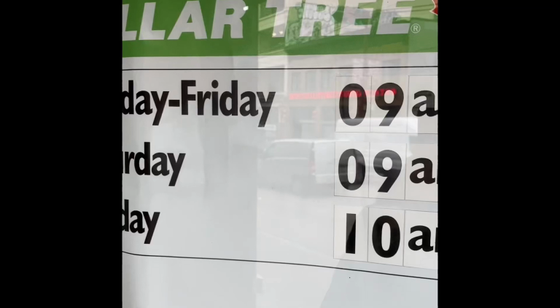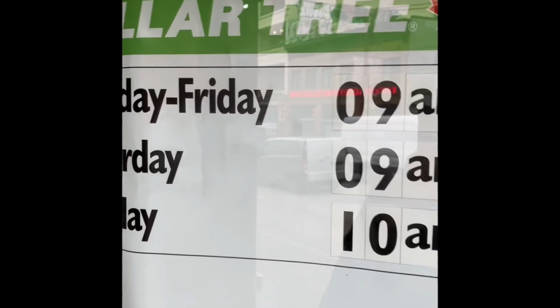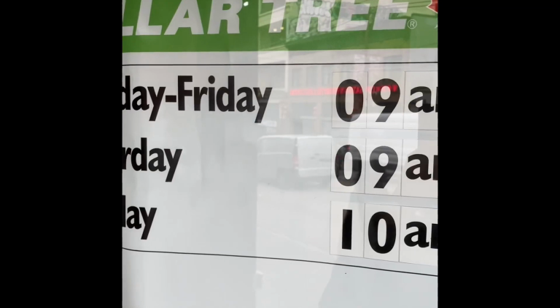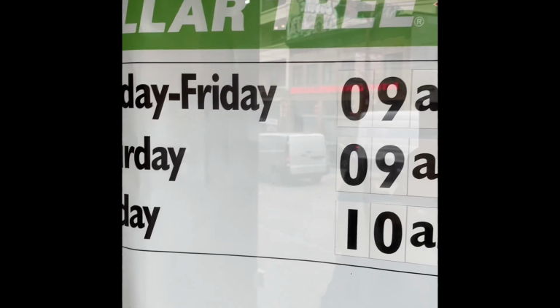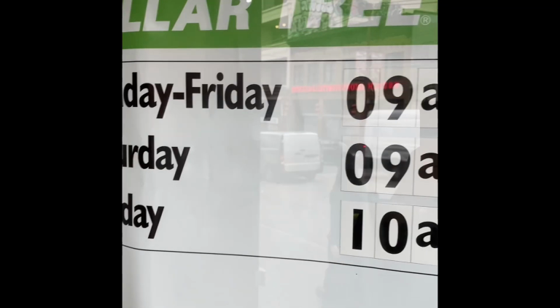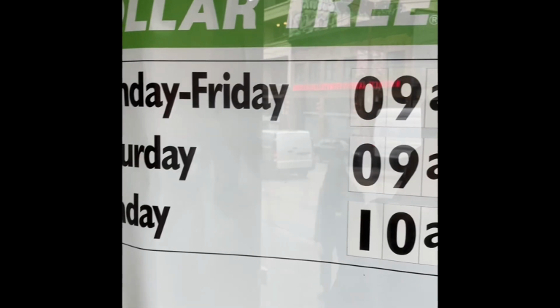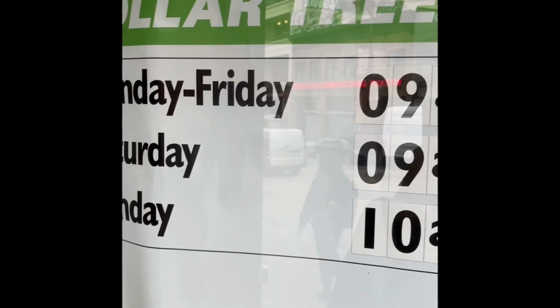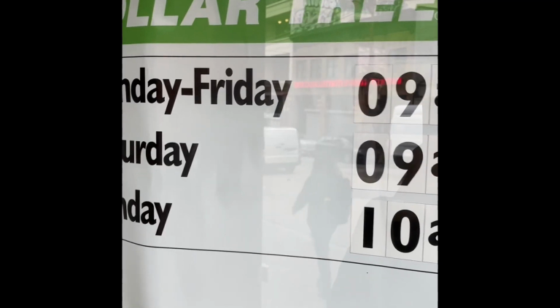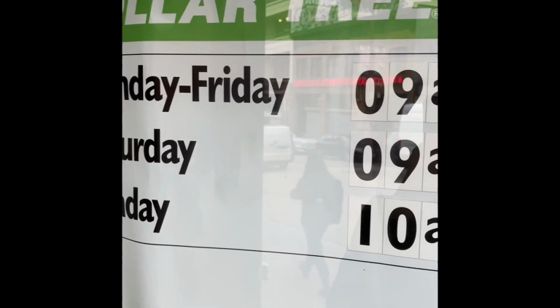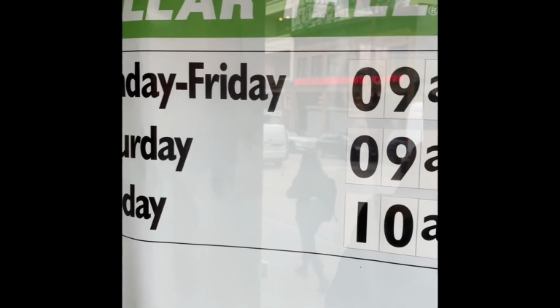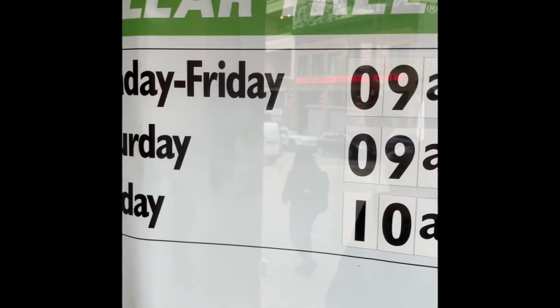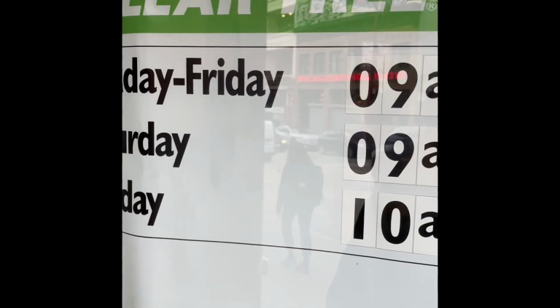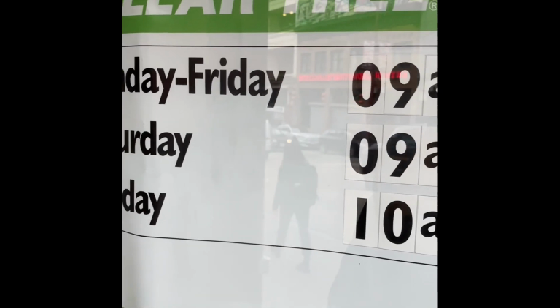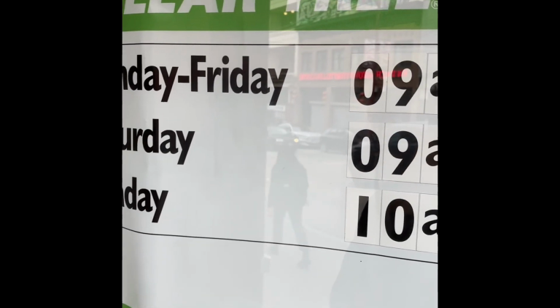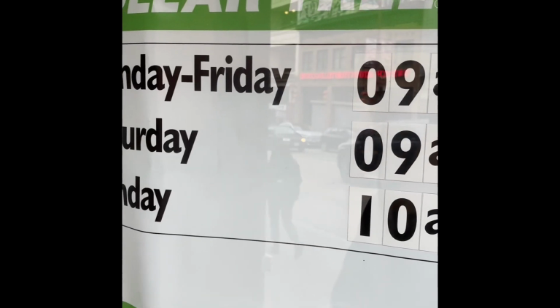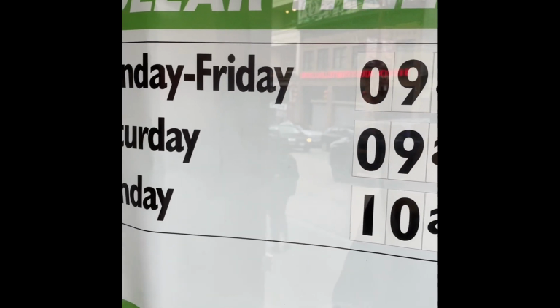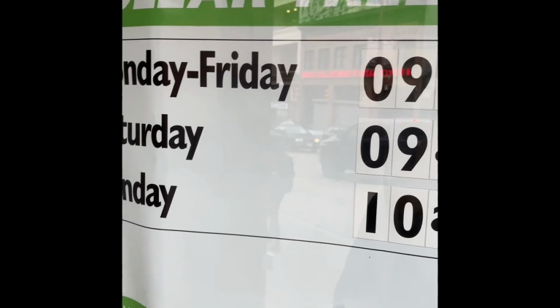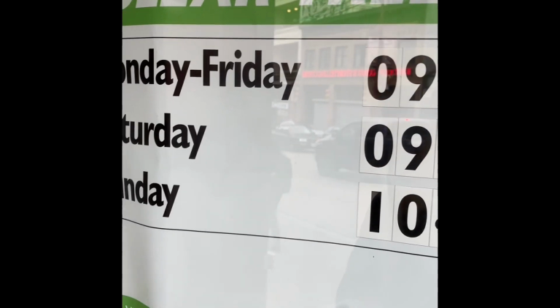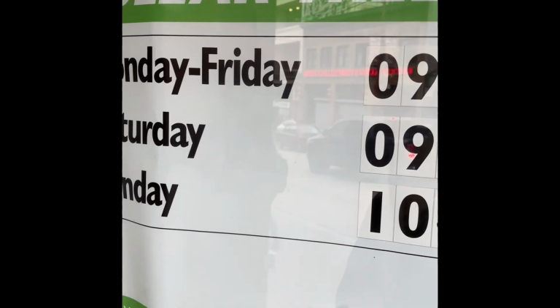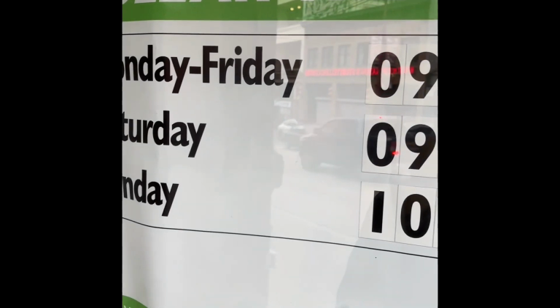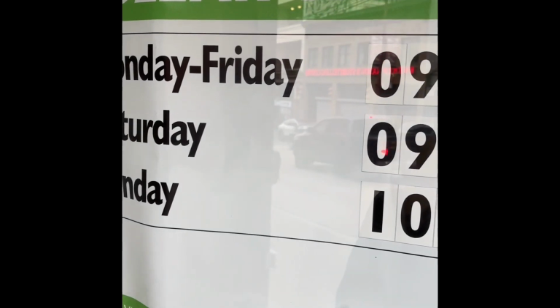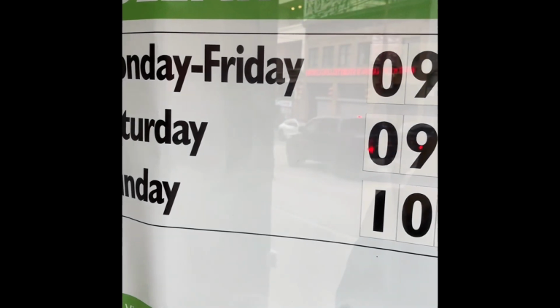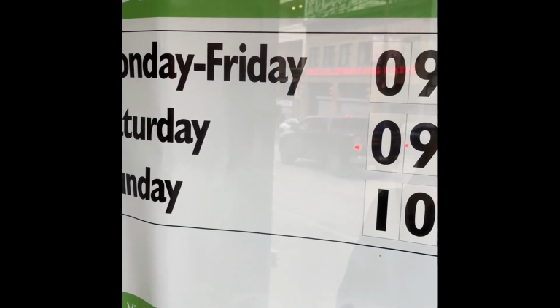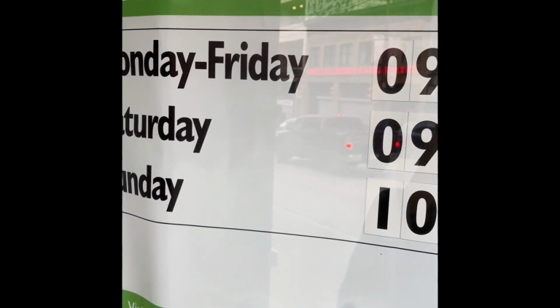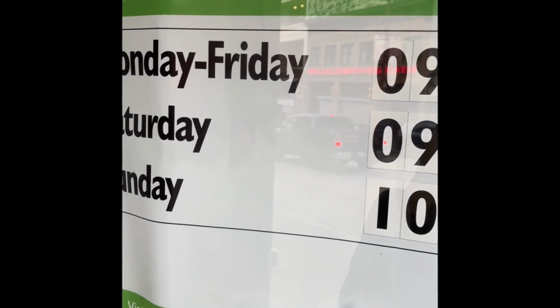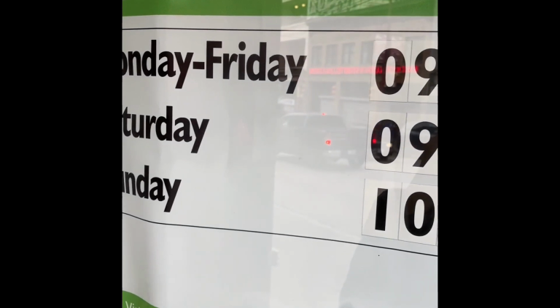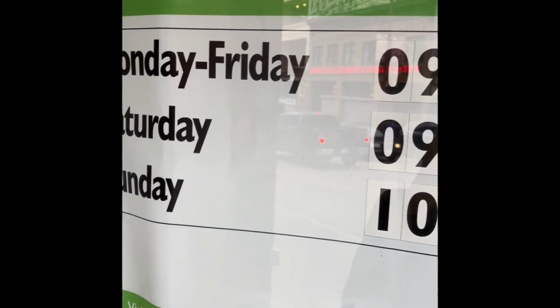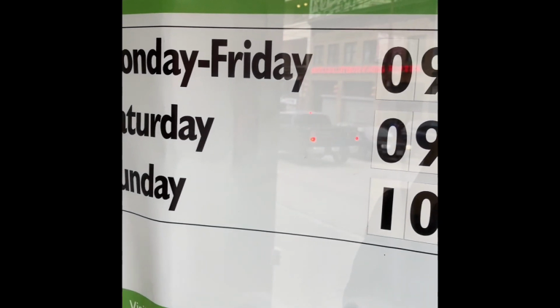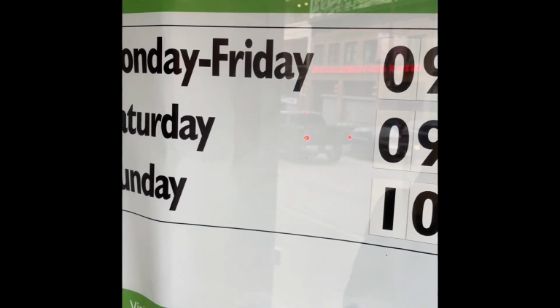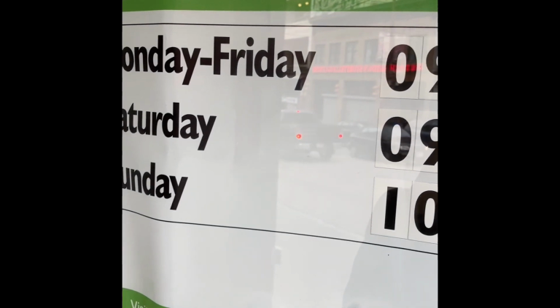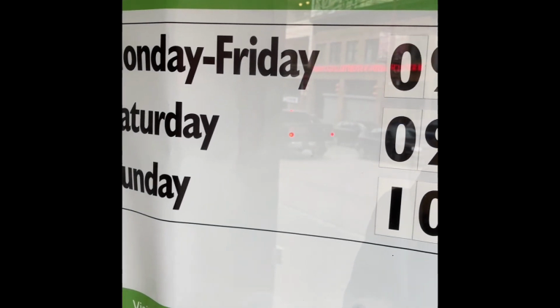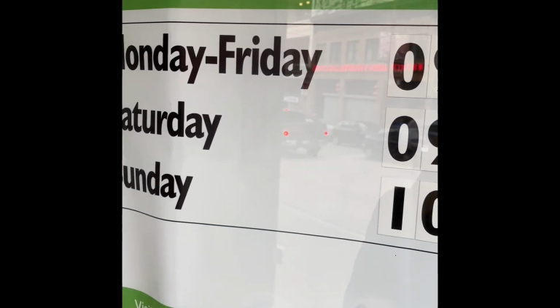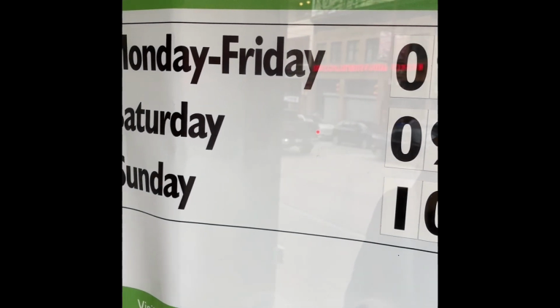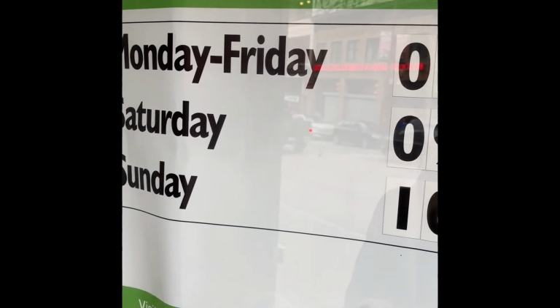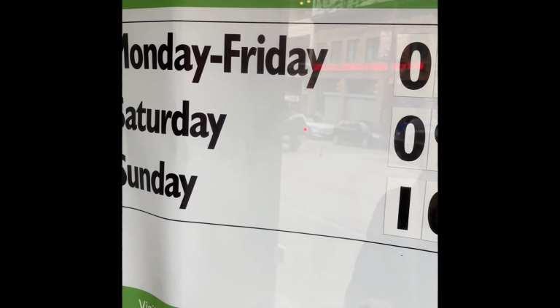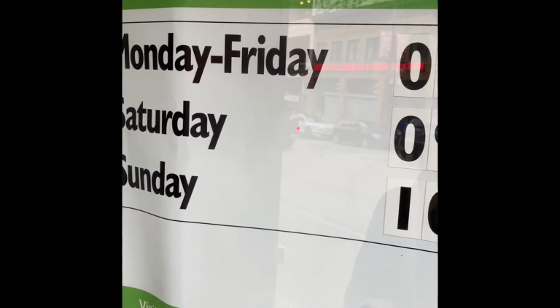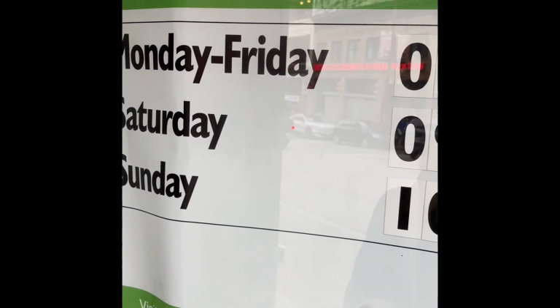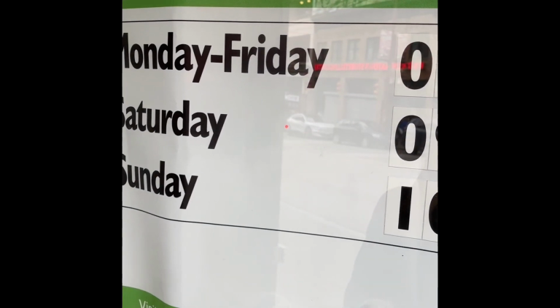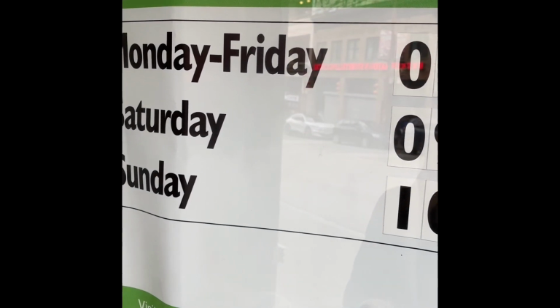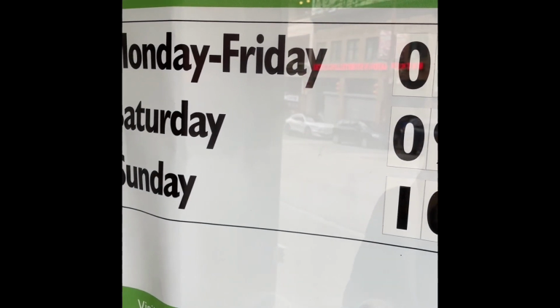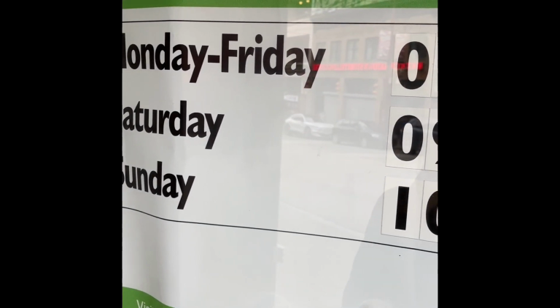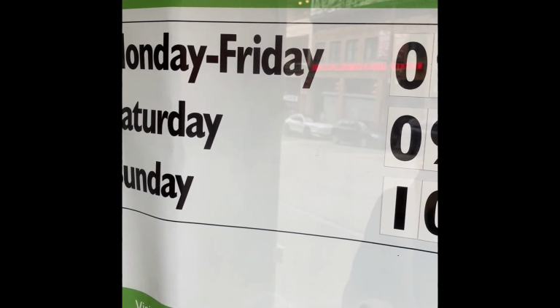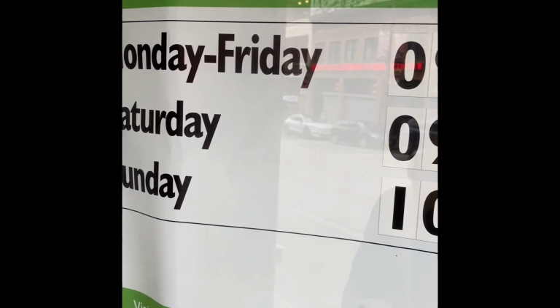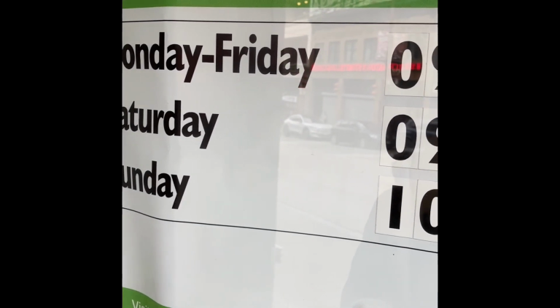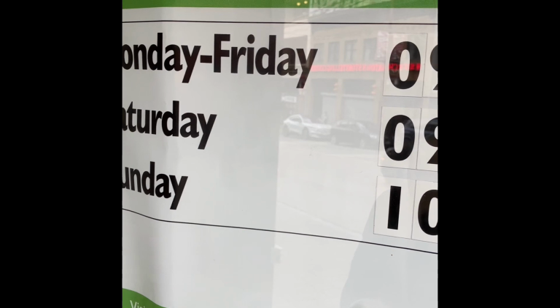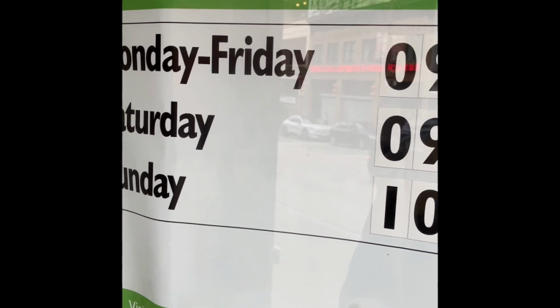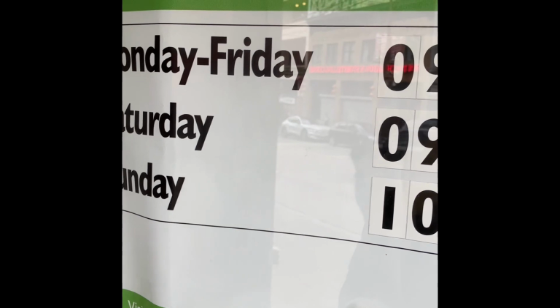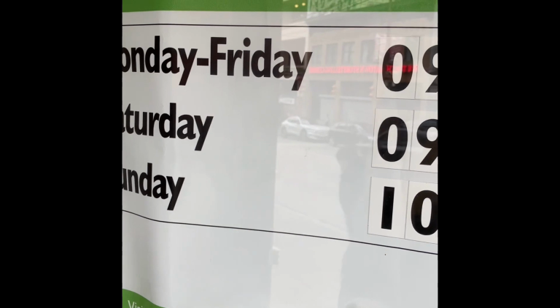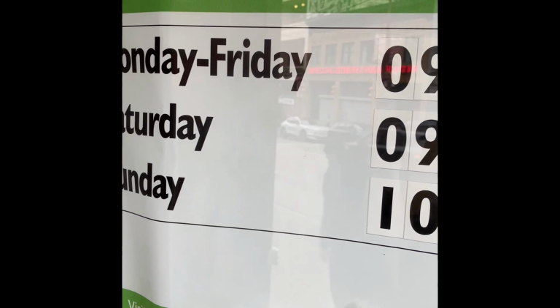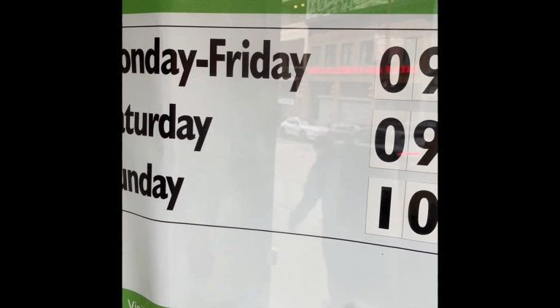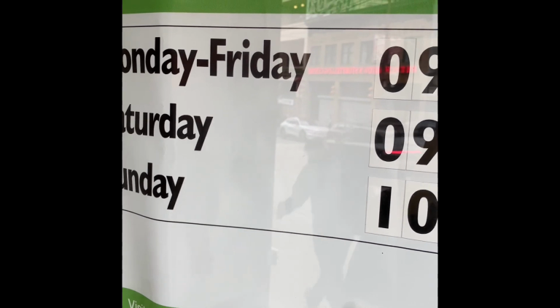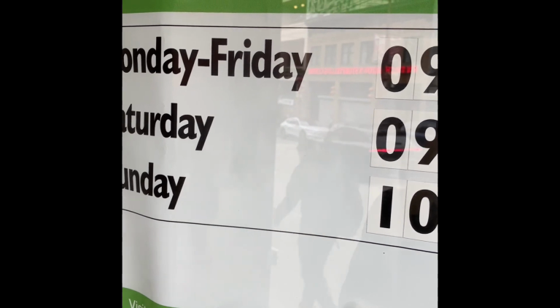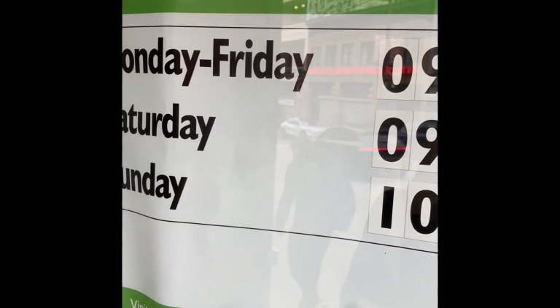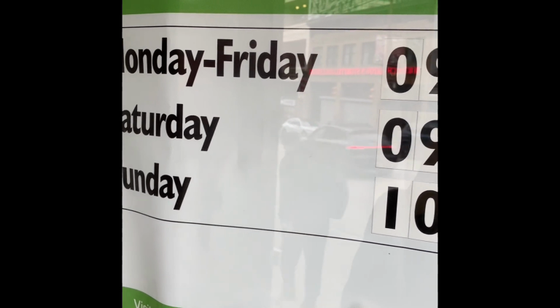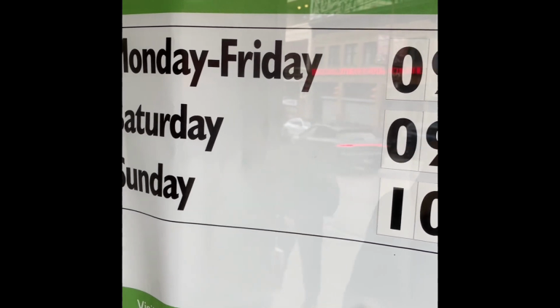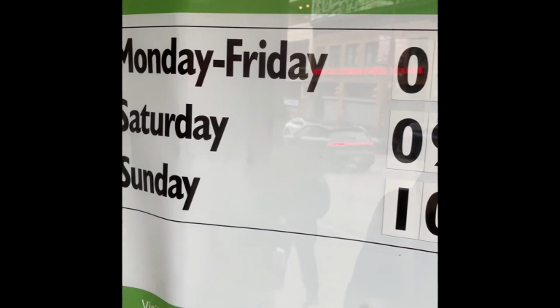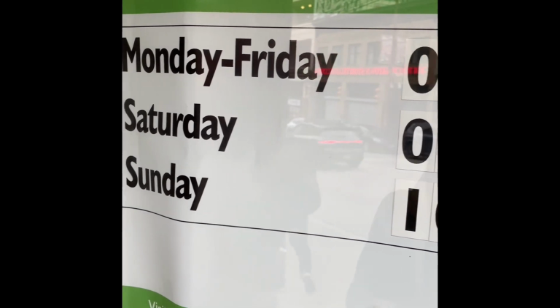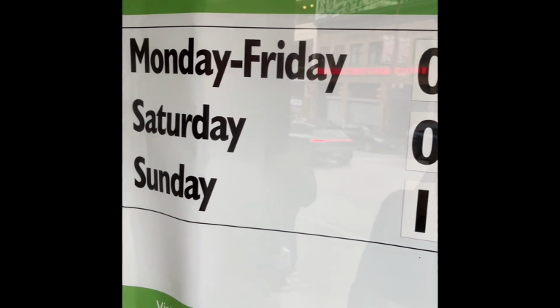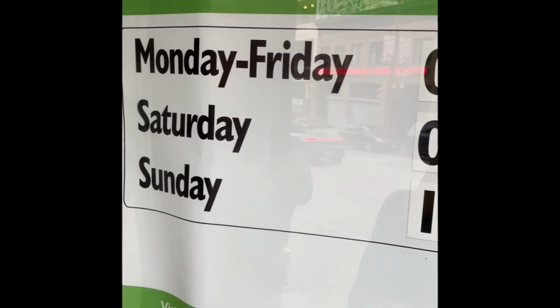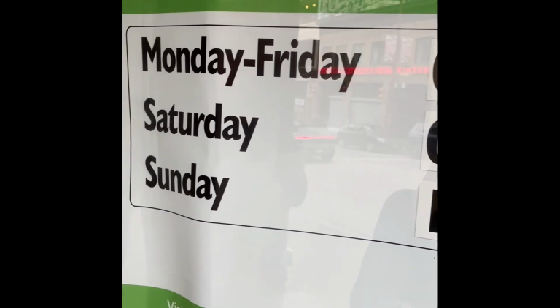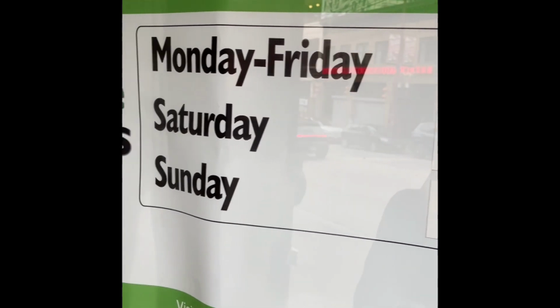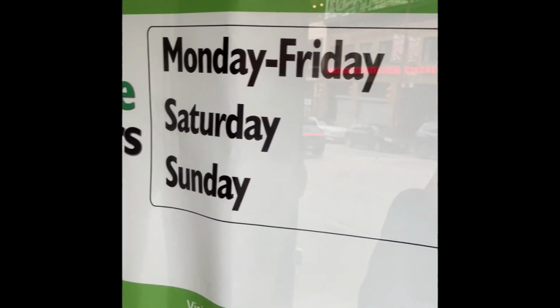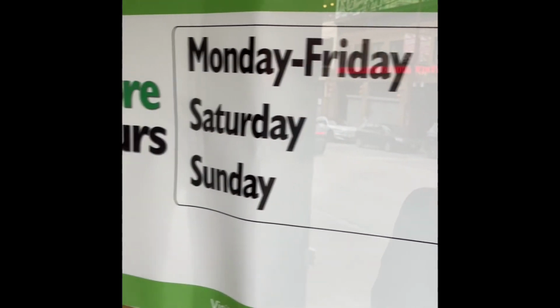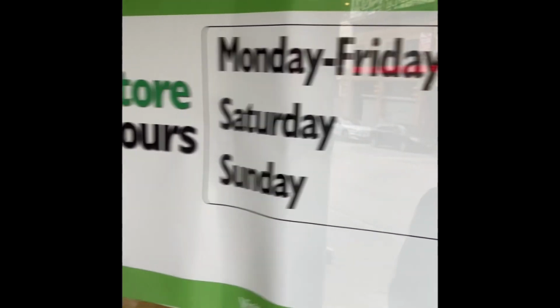Hey my friend, I'm gonna share with you my one easy-peasy way to save money when you're traveling. I'm outside the Dollar Tree. Let's go in.